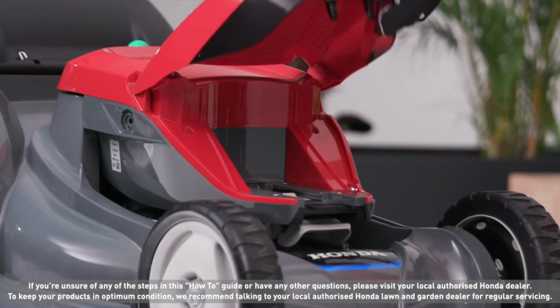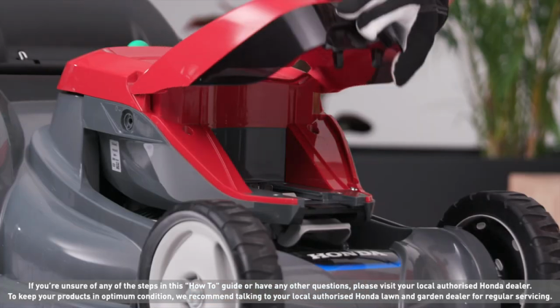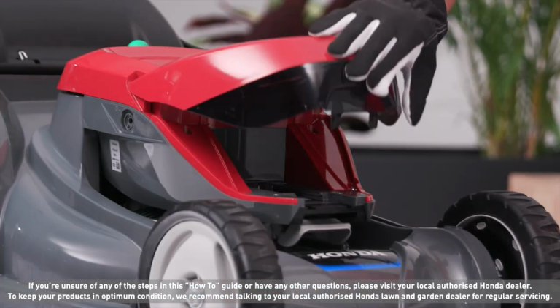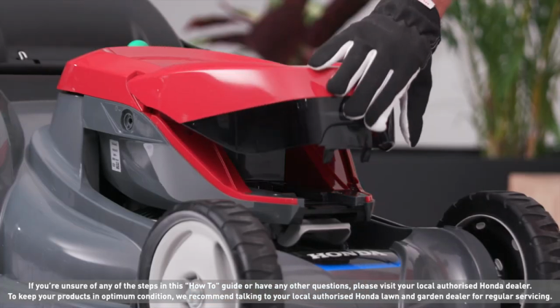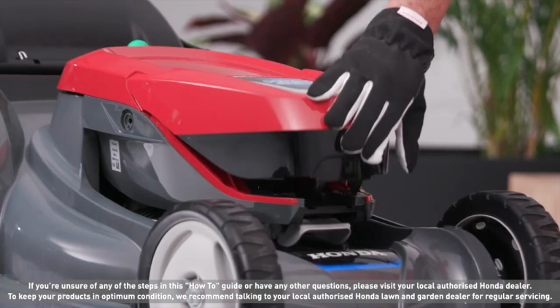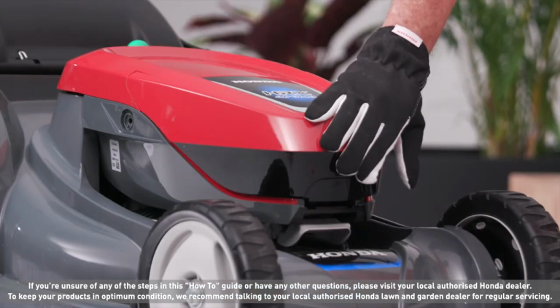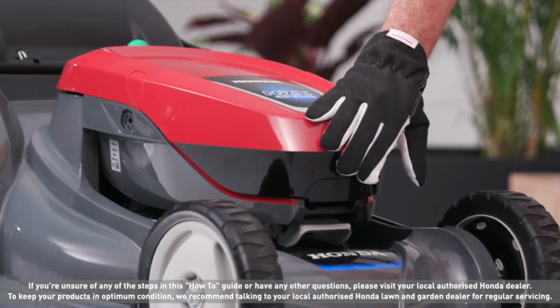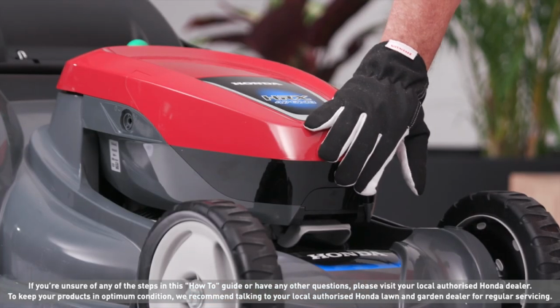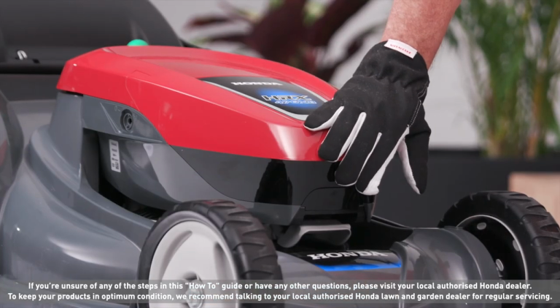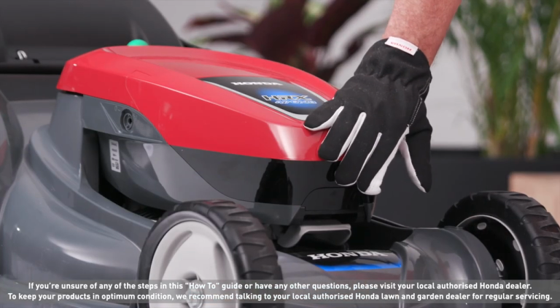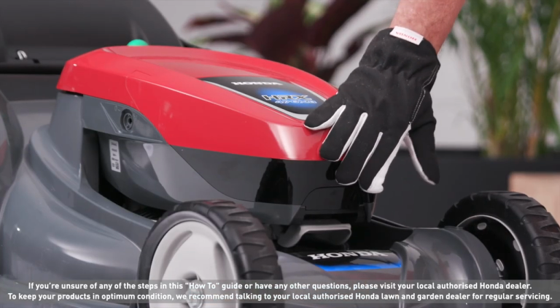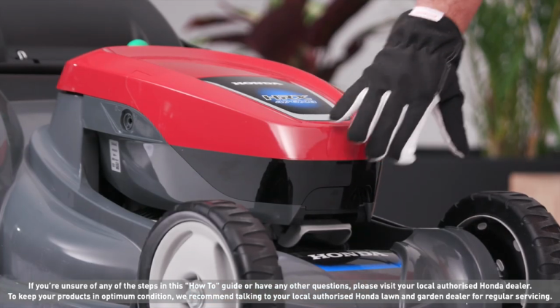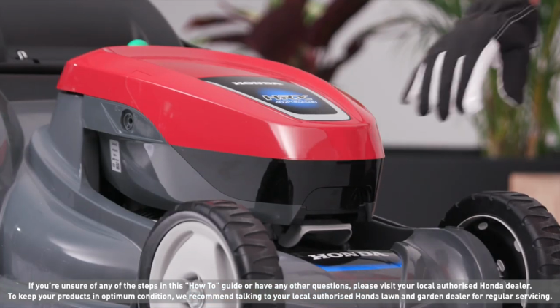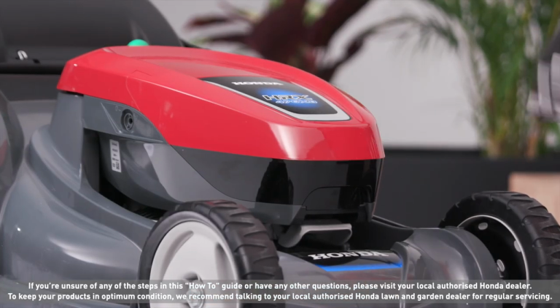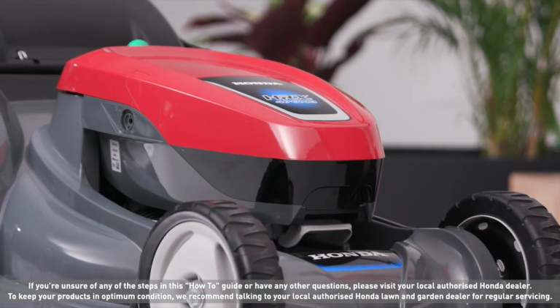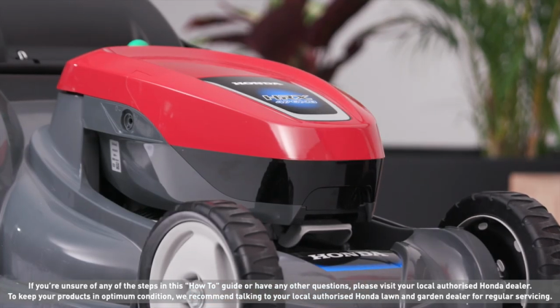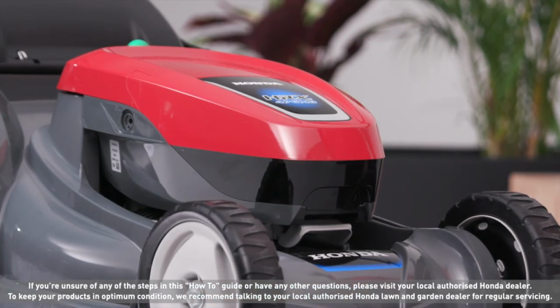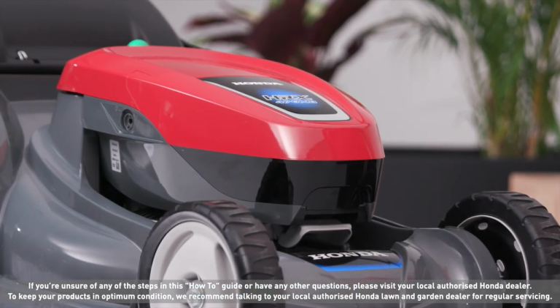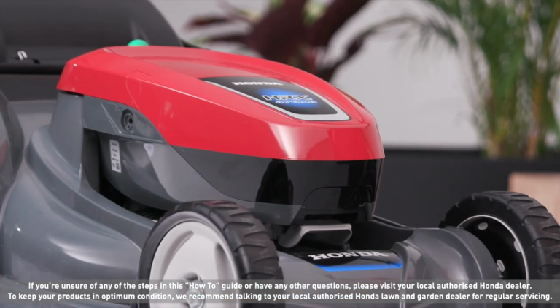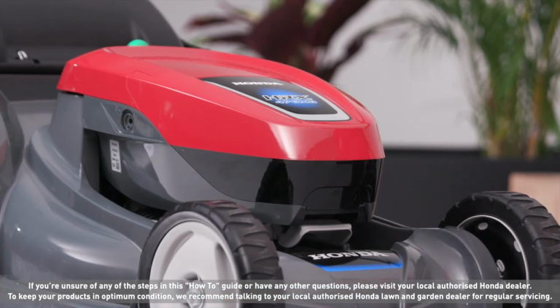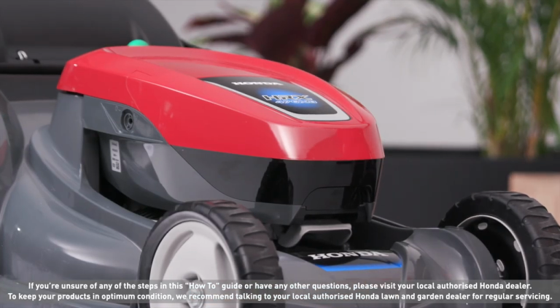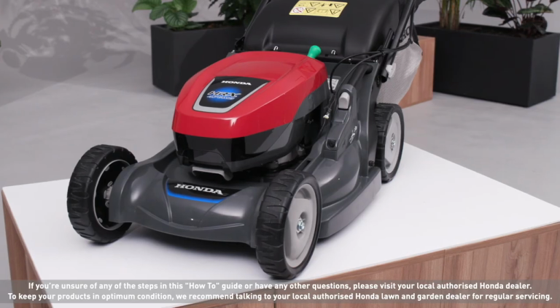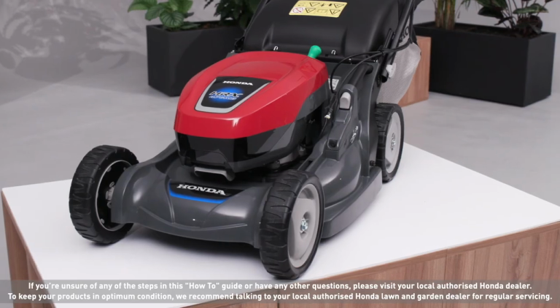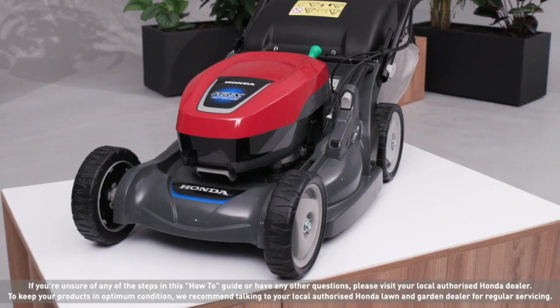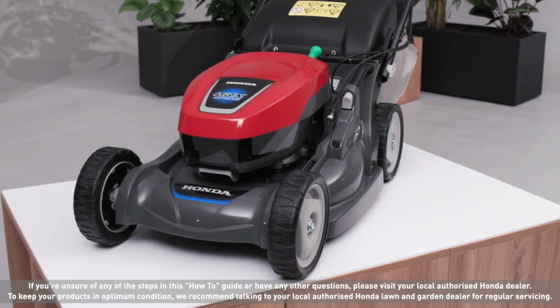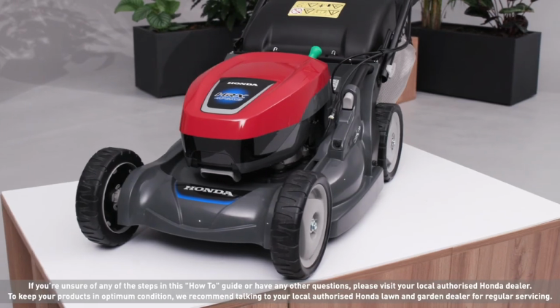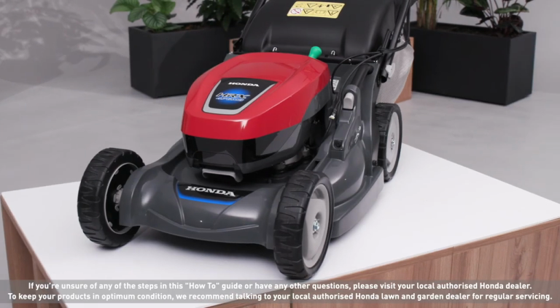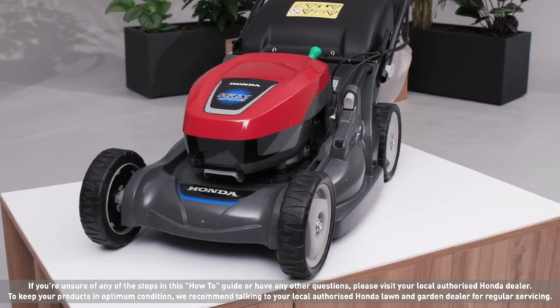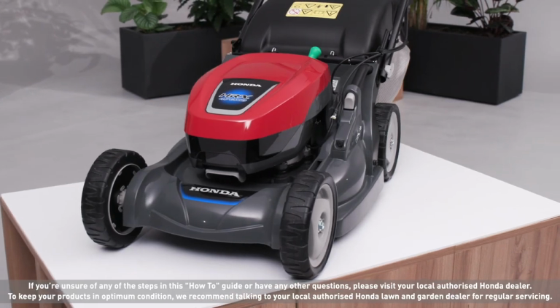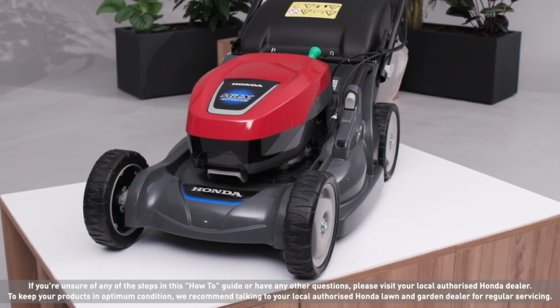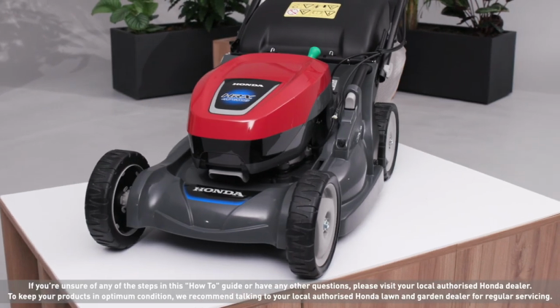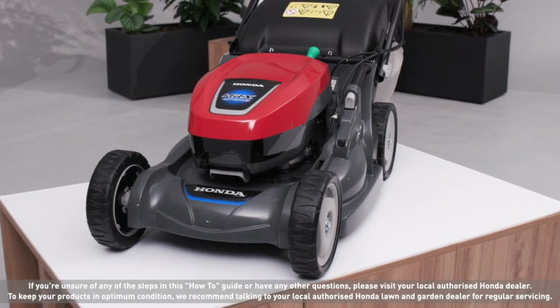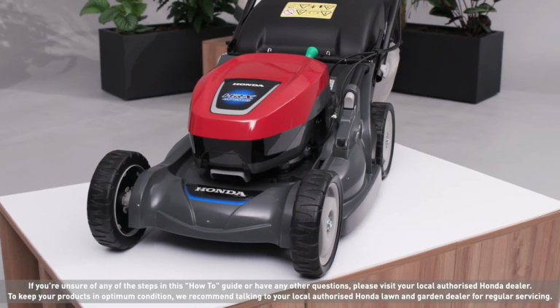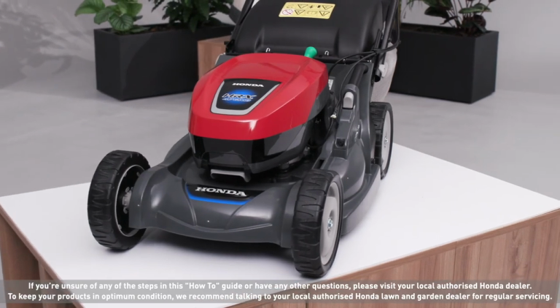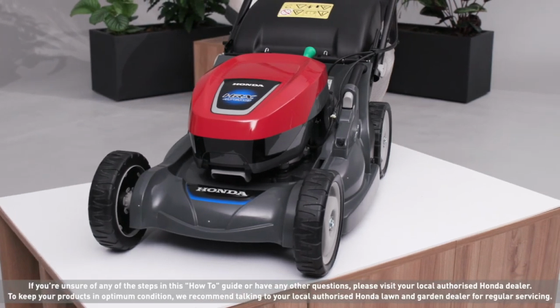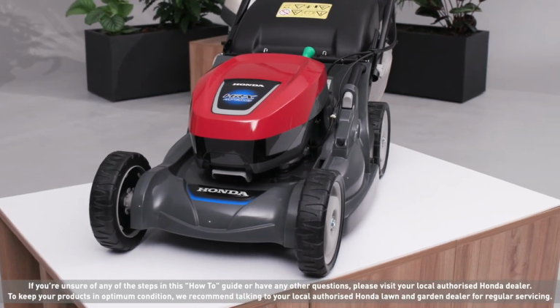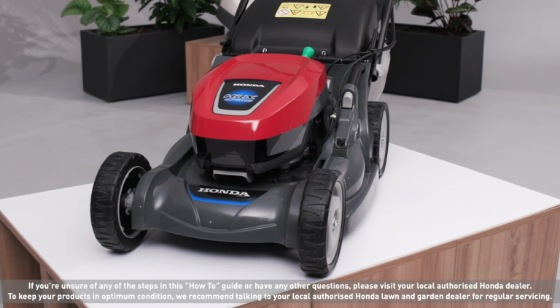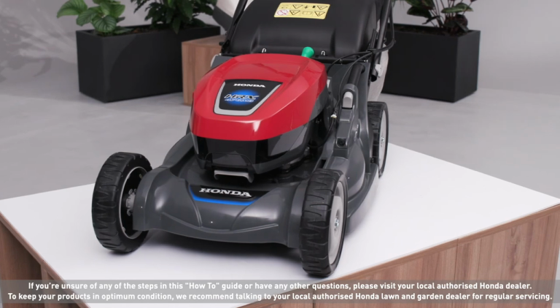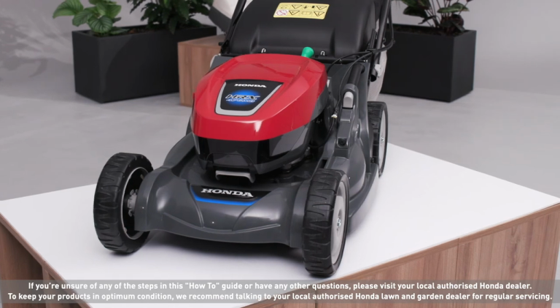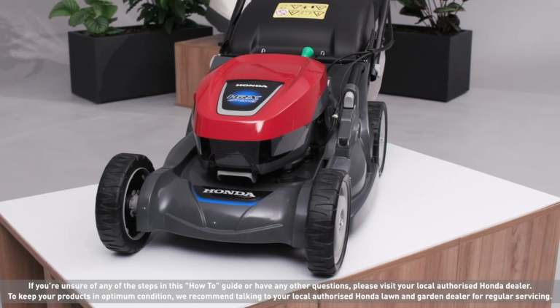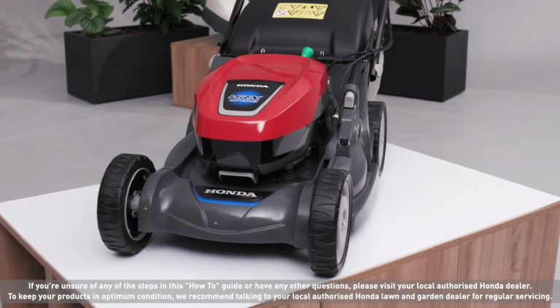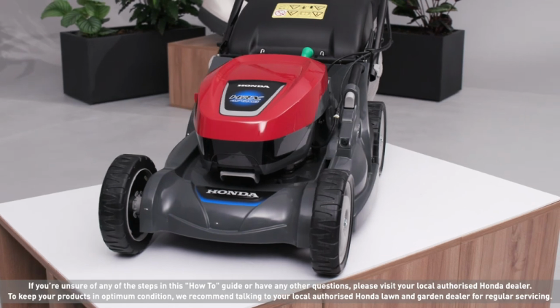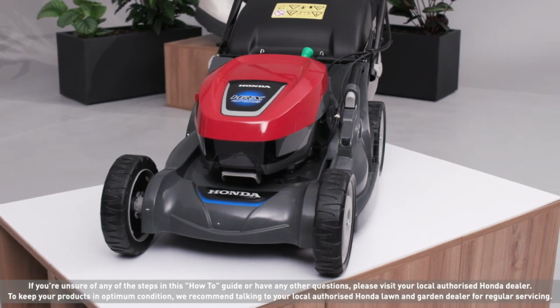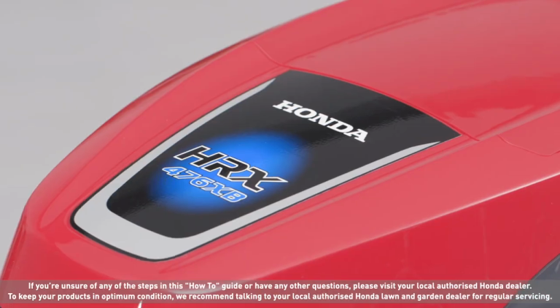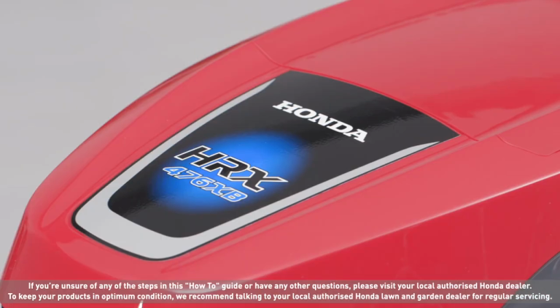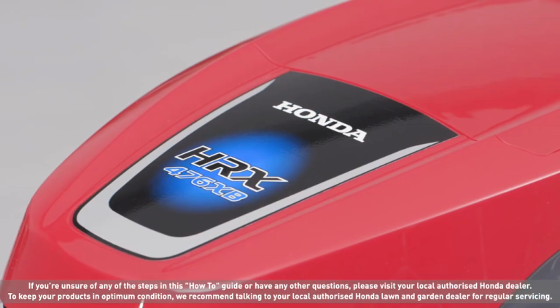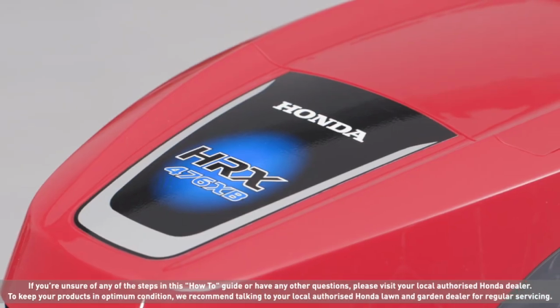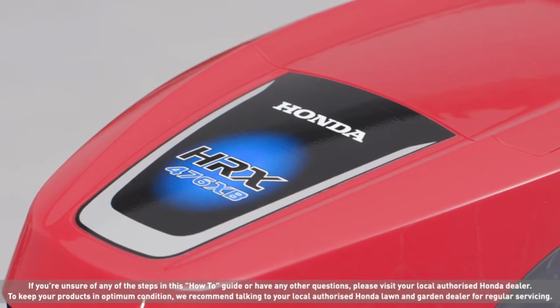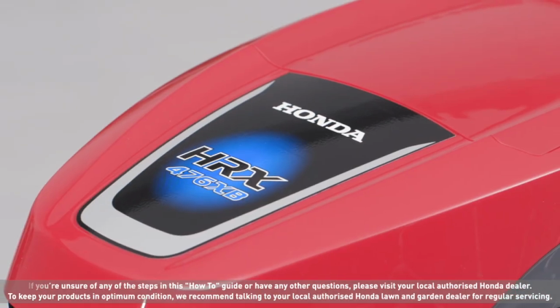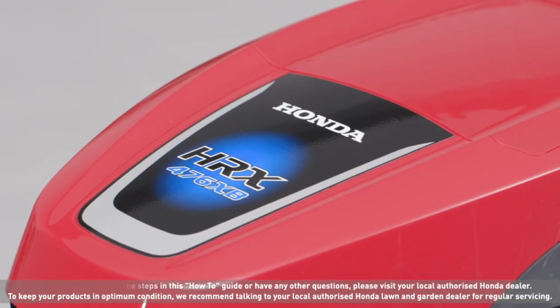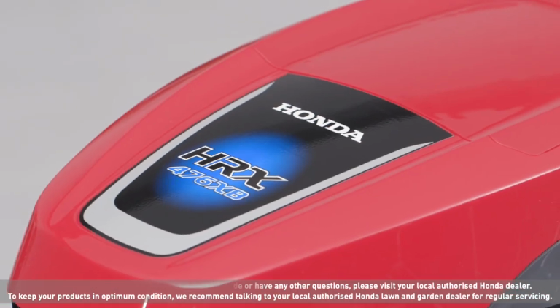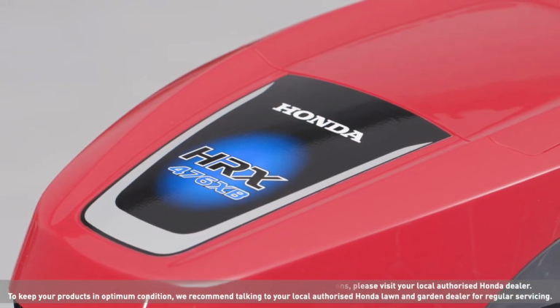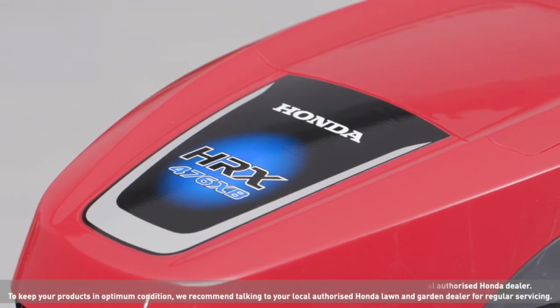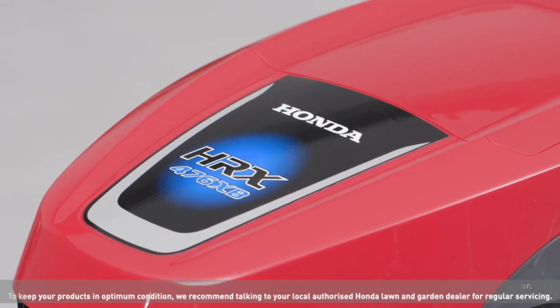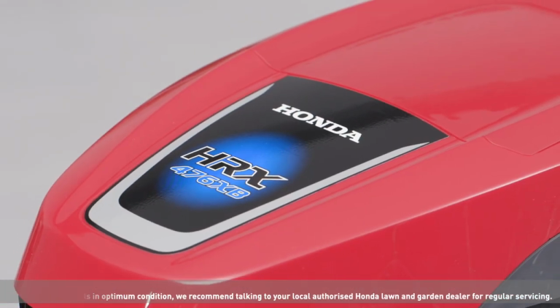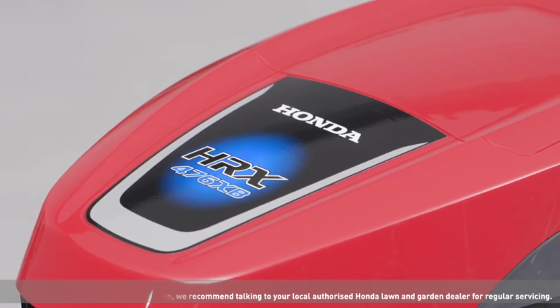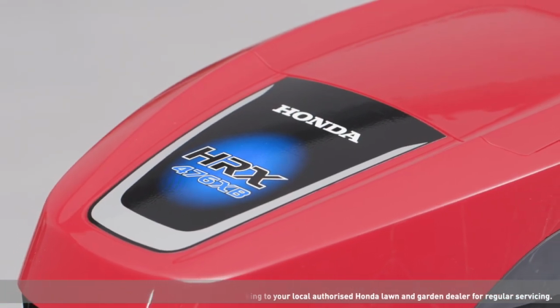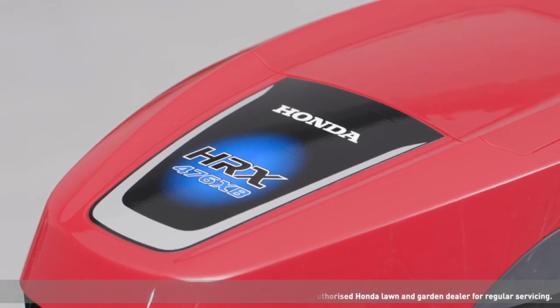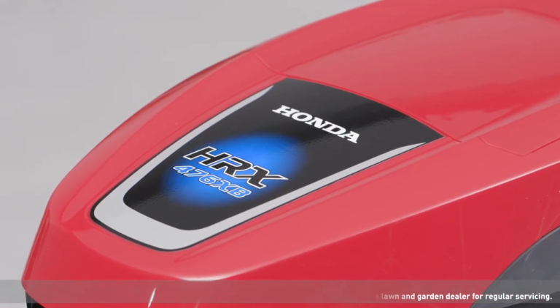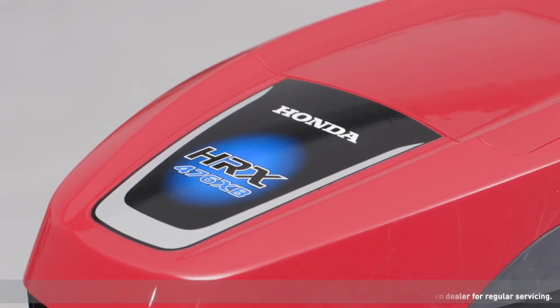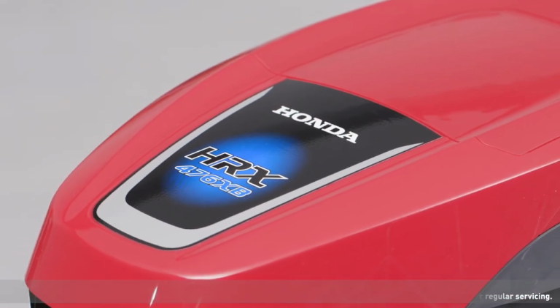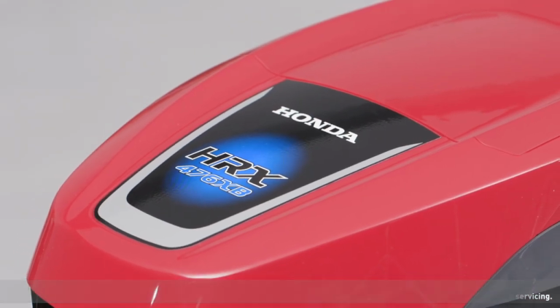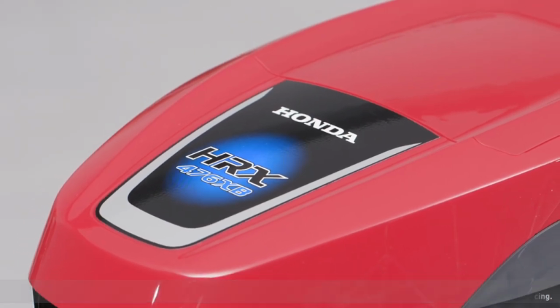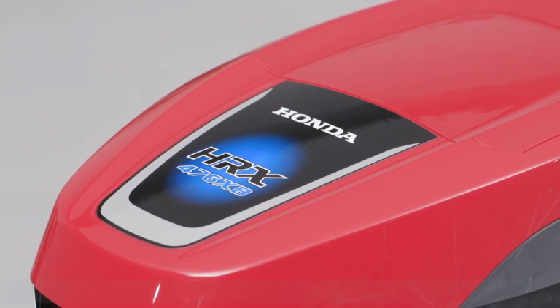Close the battery cover securely. To protect your battery from cold frosts, store it indoors in a cool, dry place.